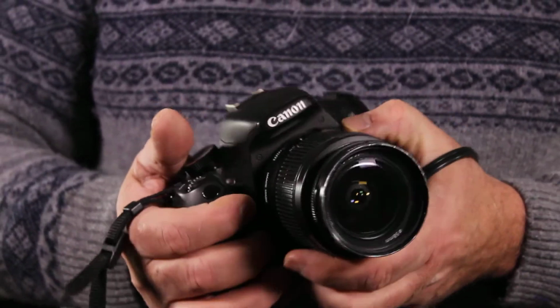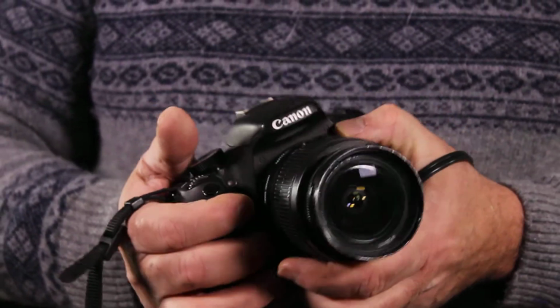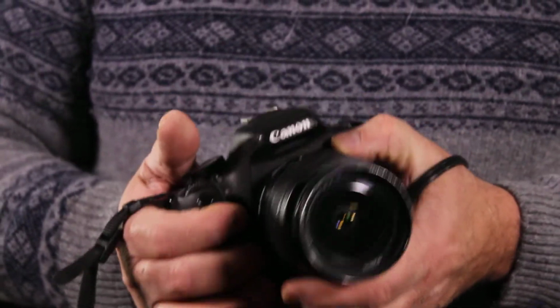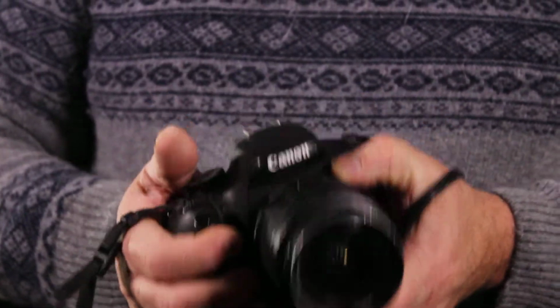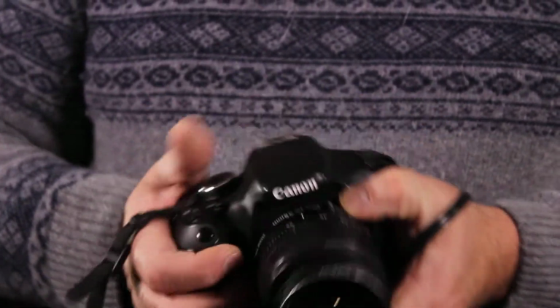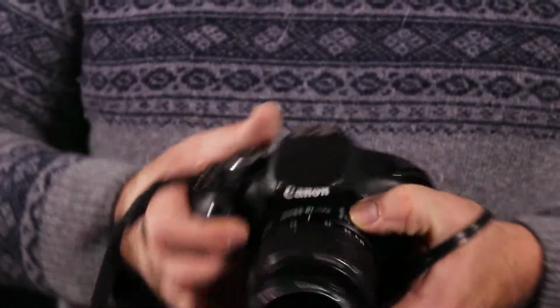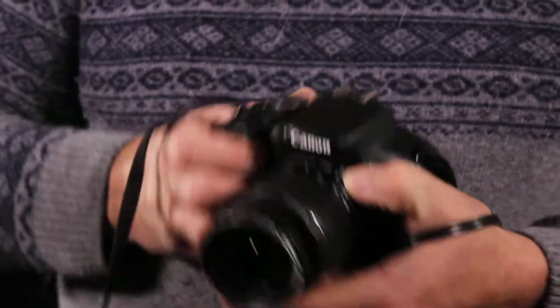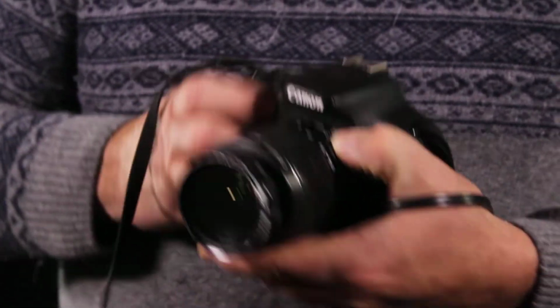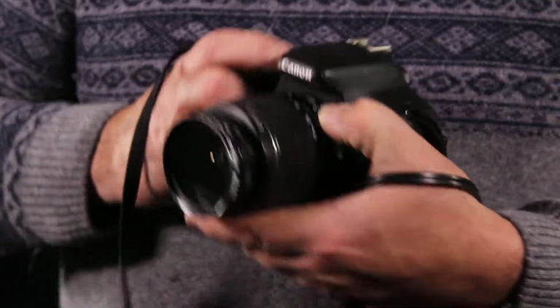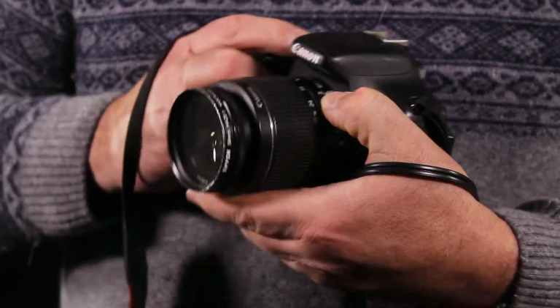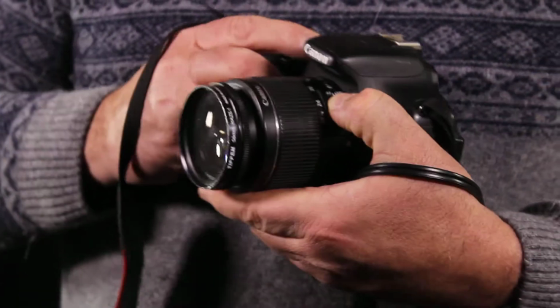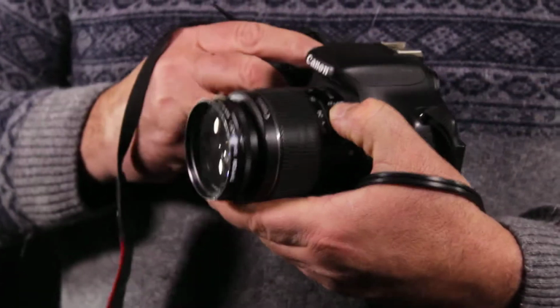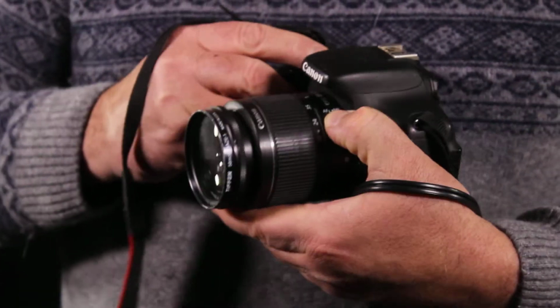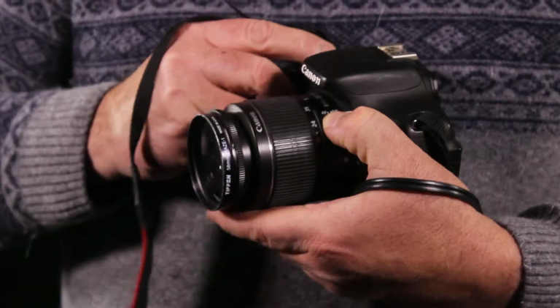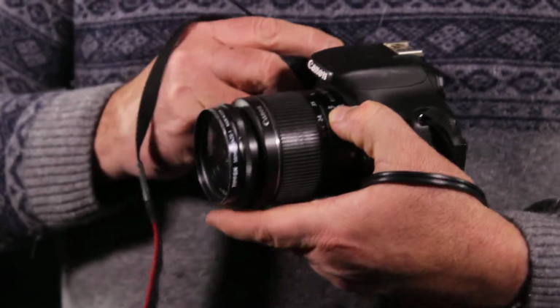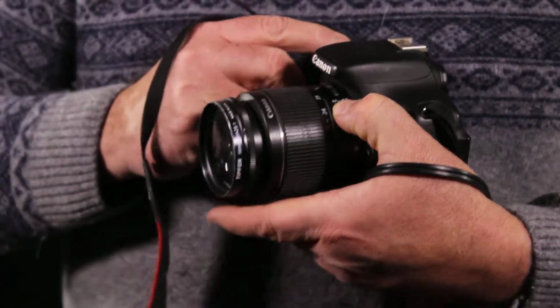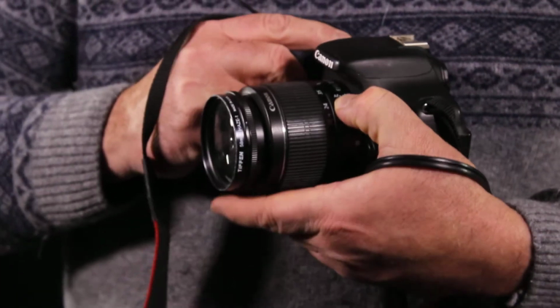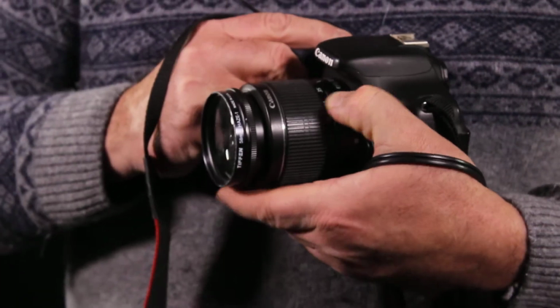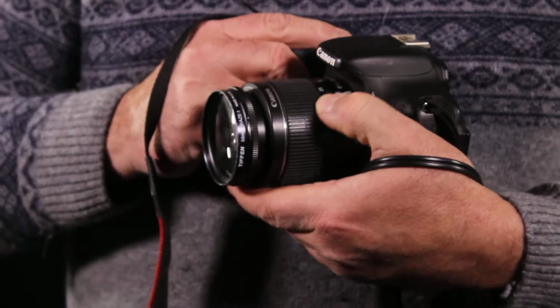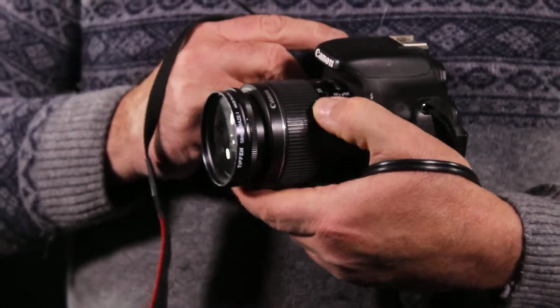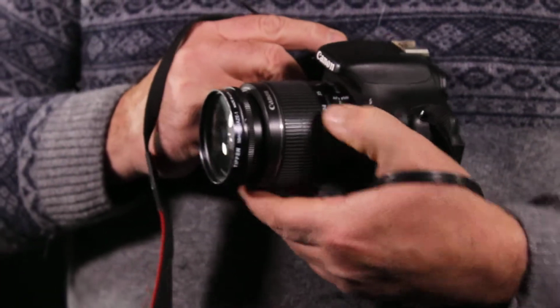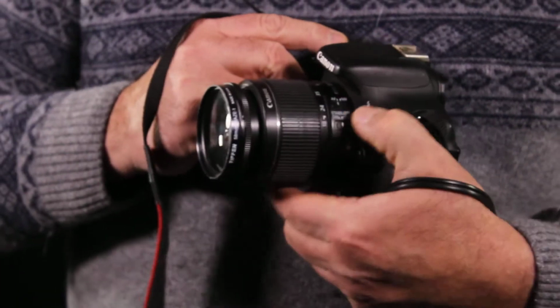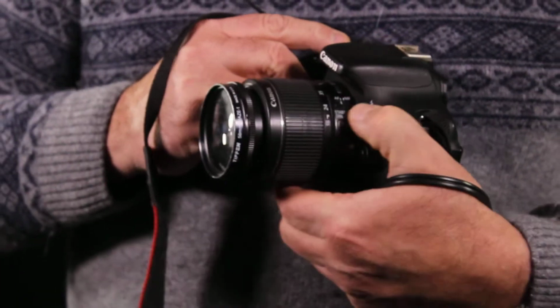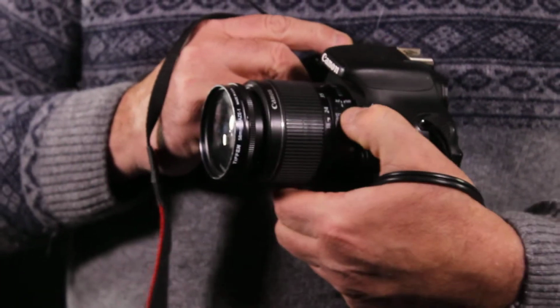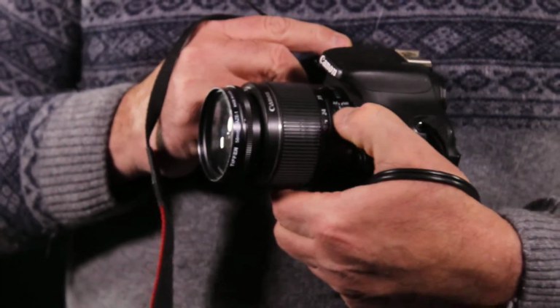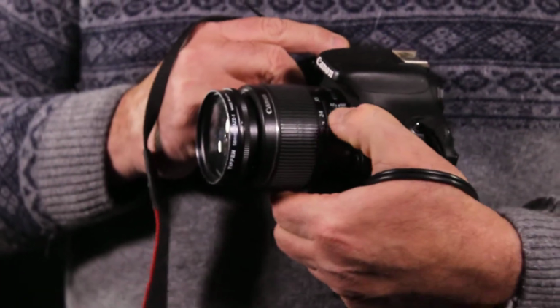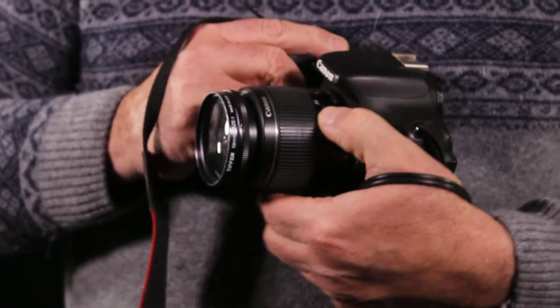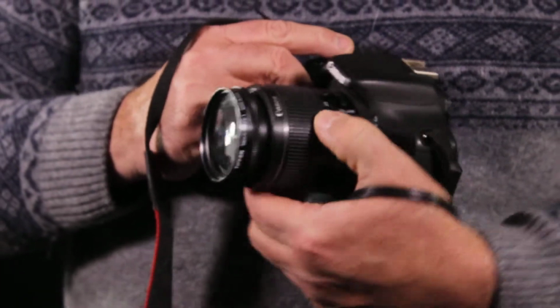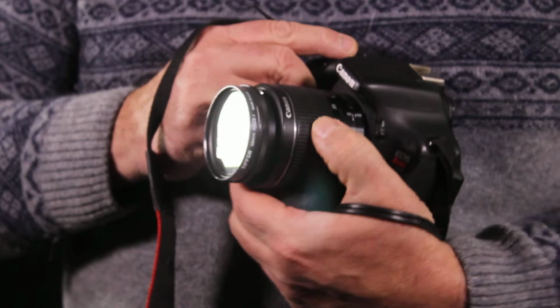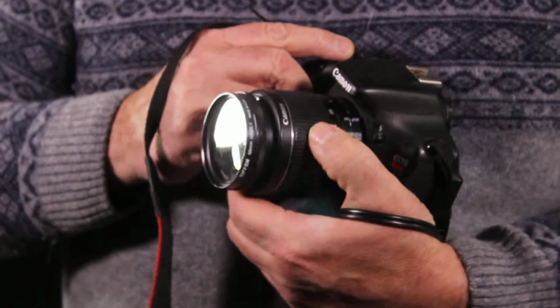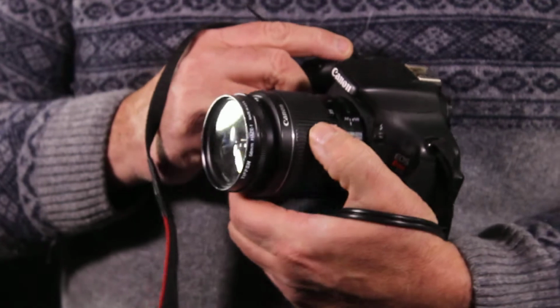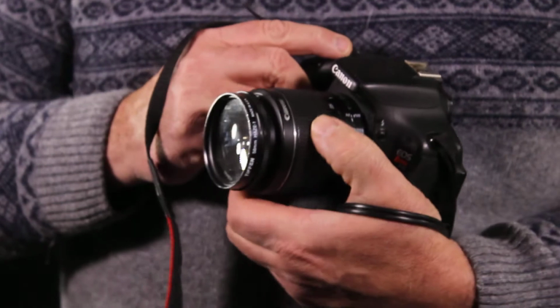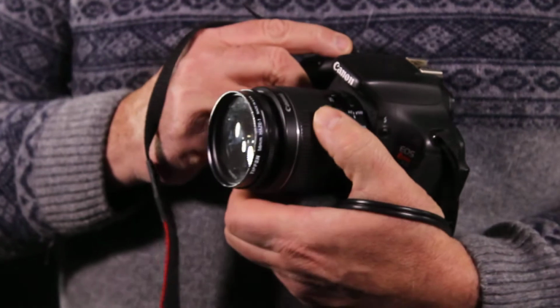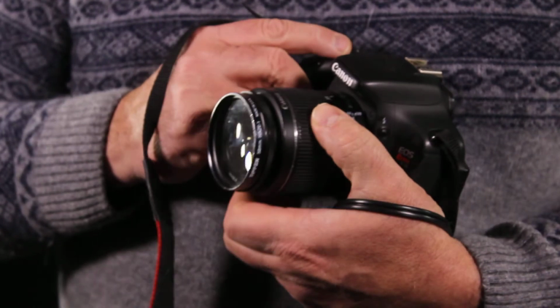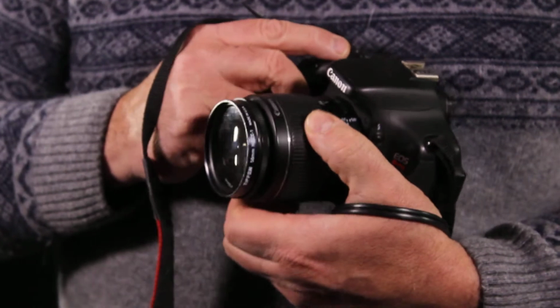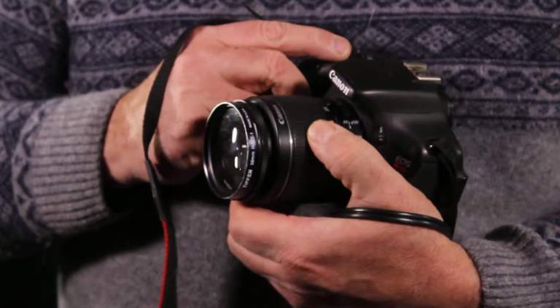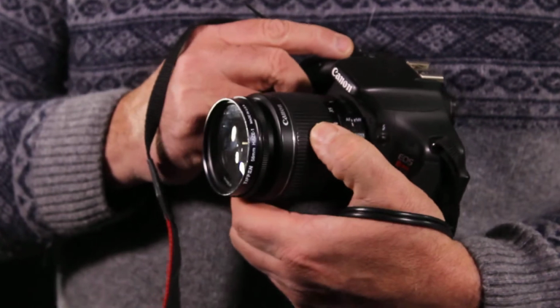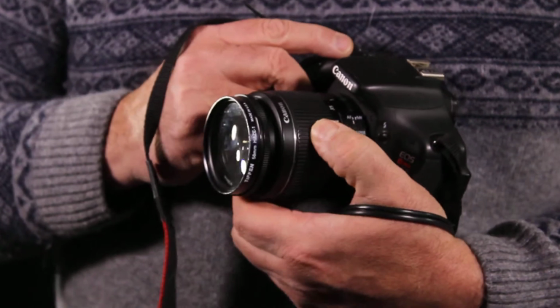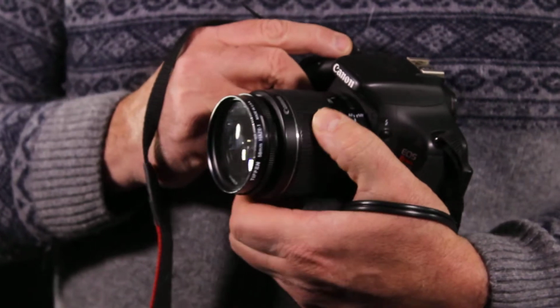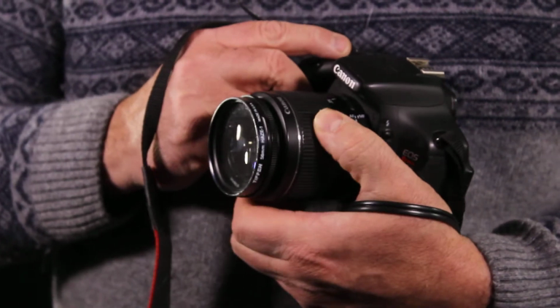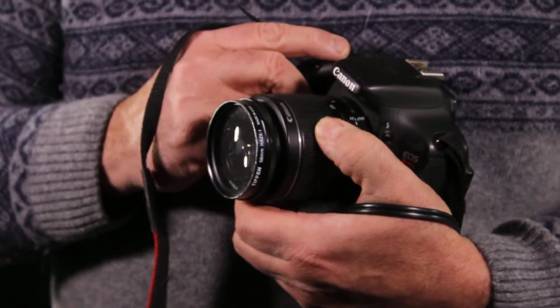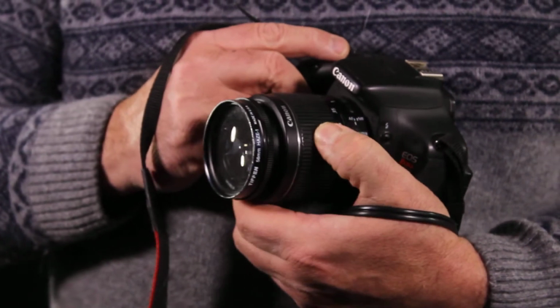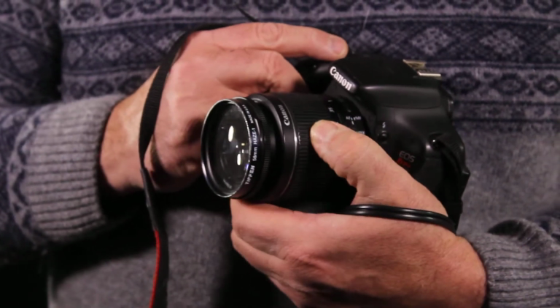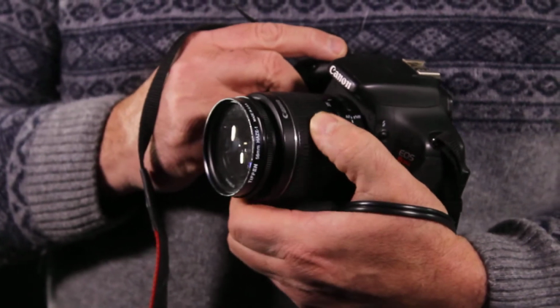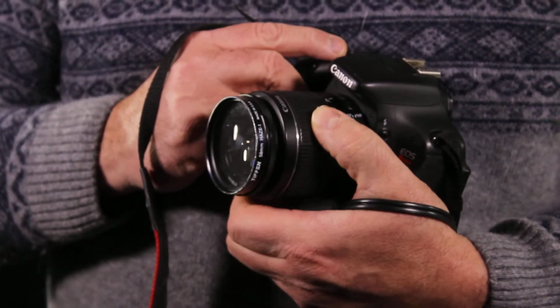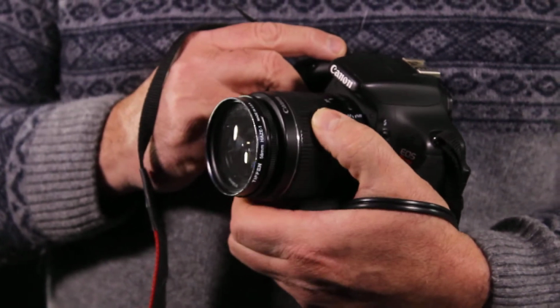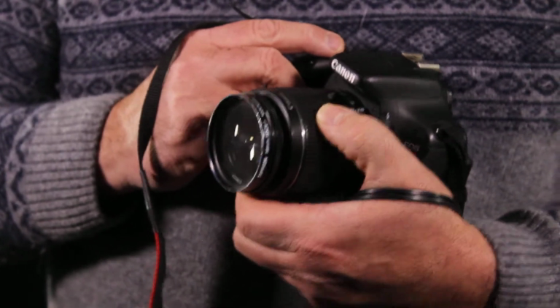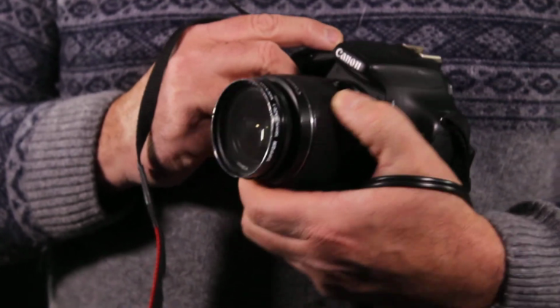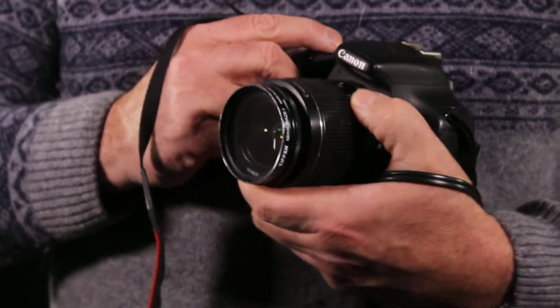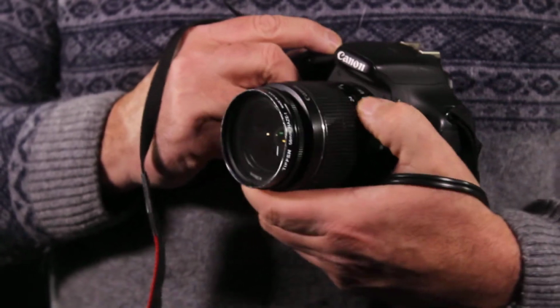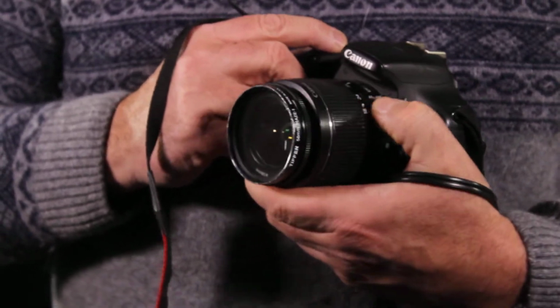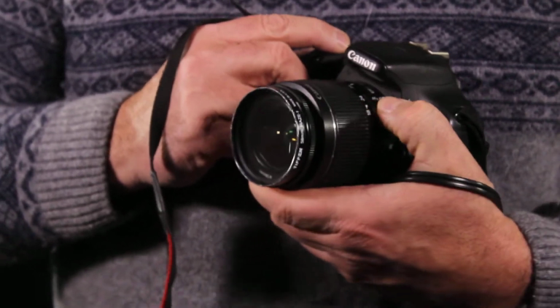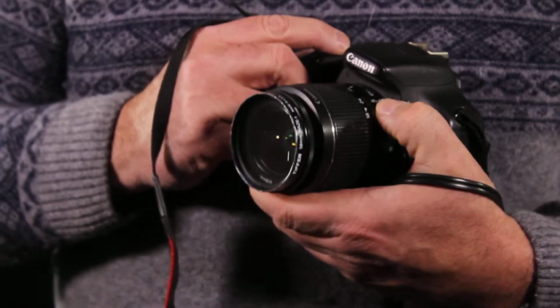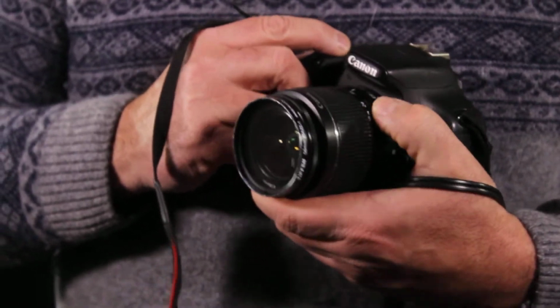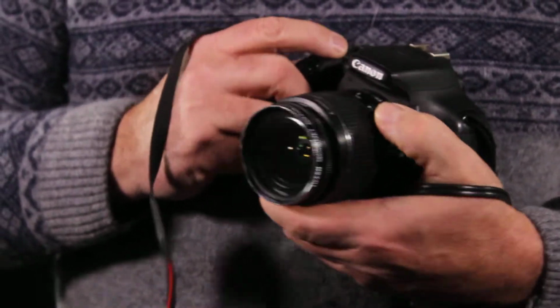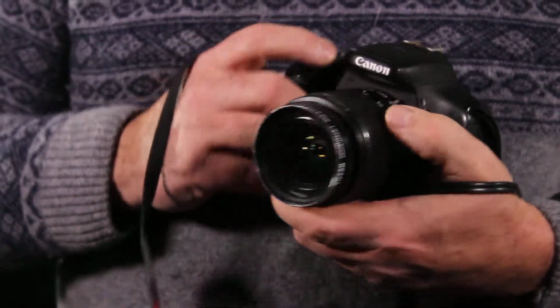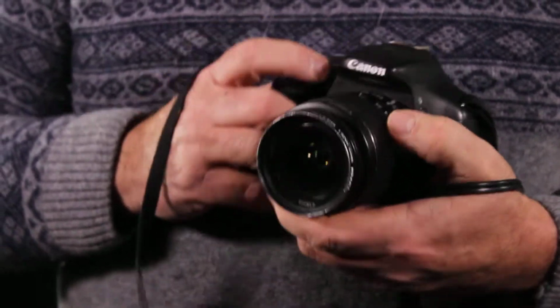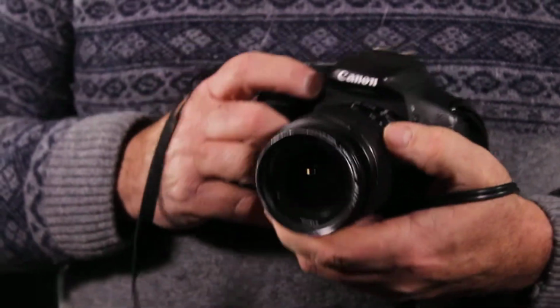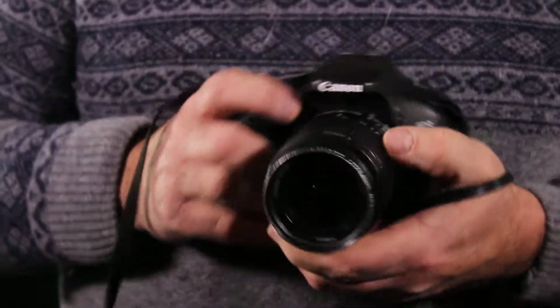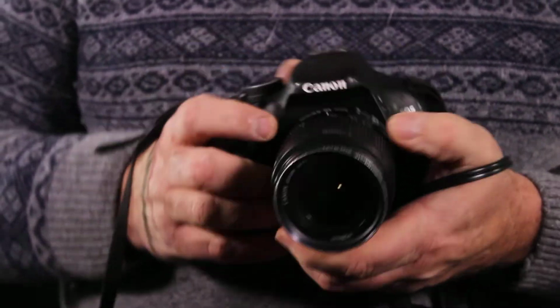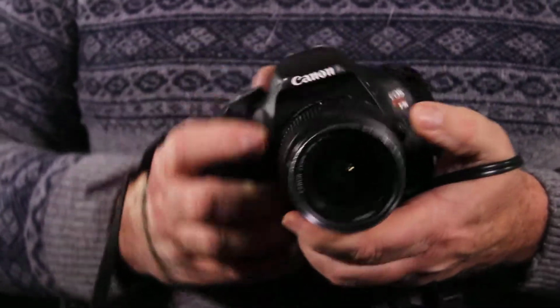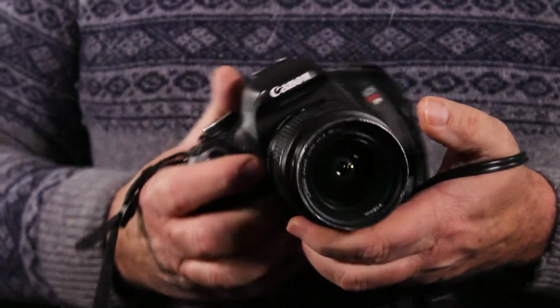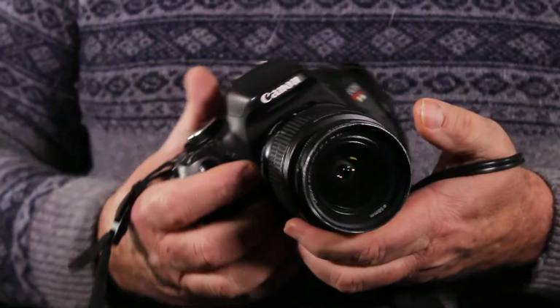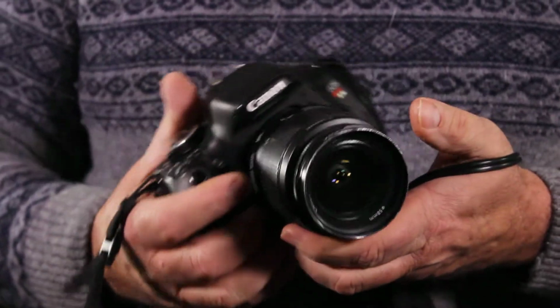Auto focus is on the side of the lens. Zoom is here as well. Sometimes you don't have to shoot on manual.